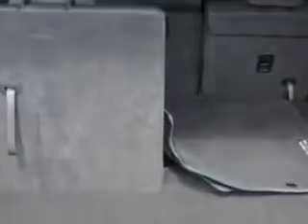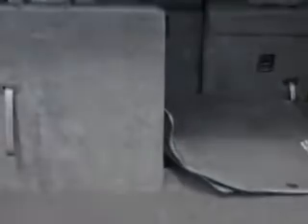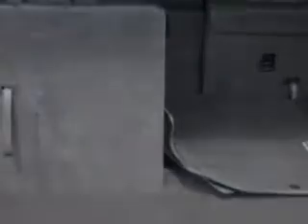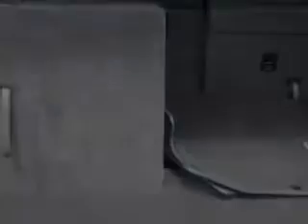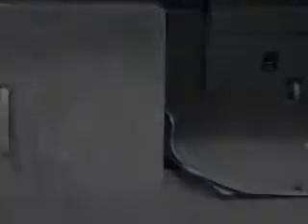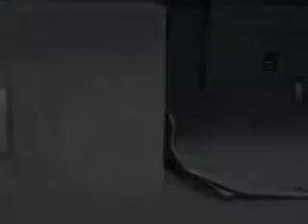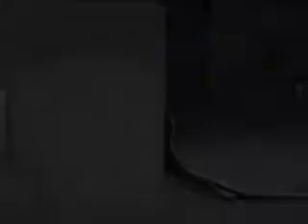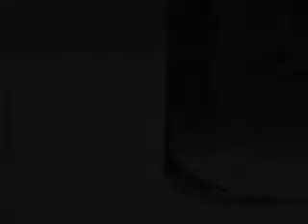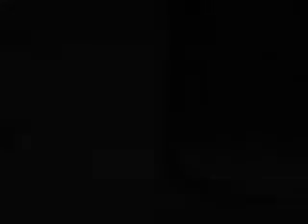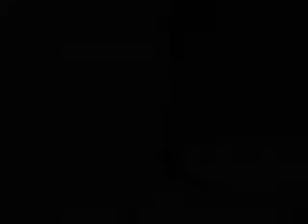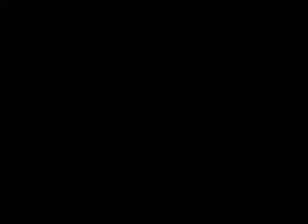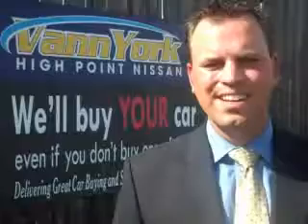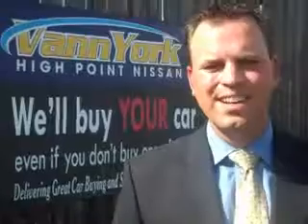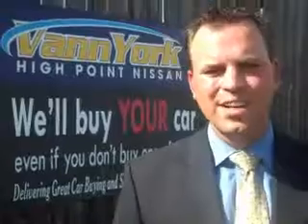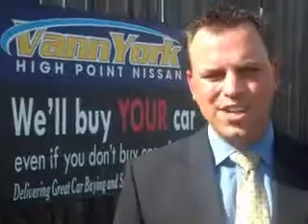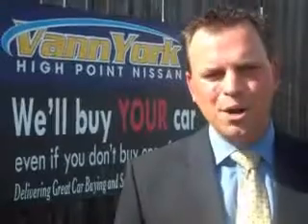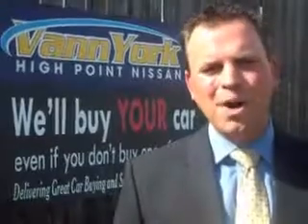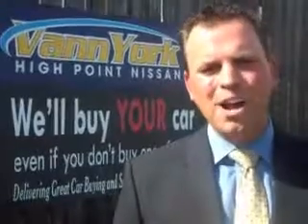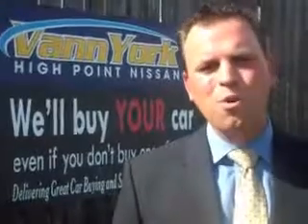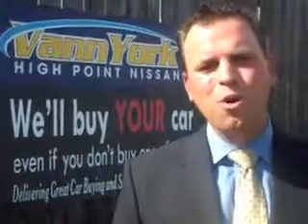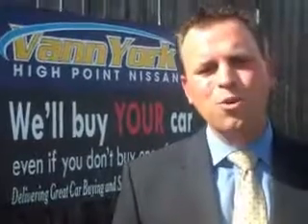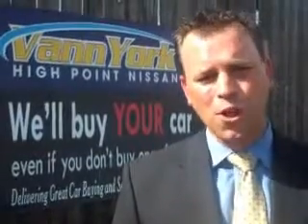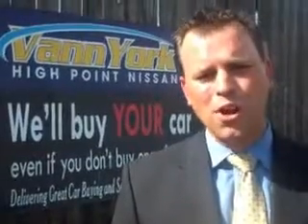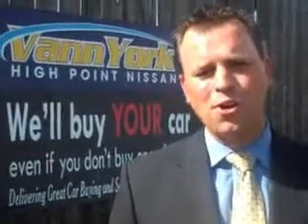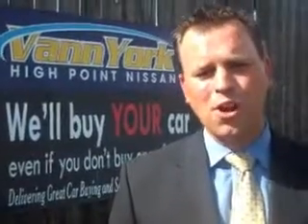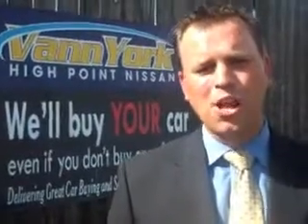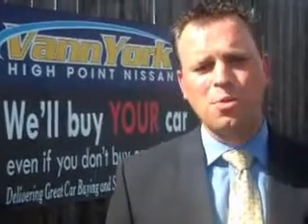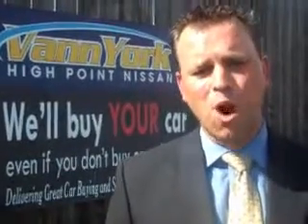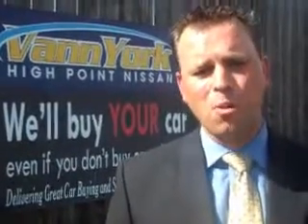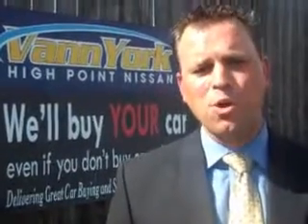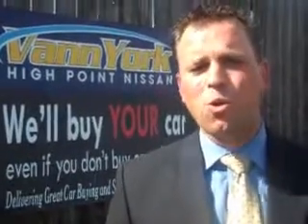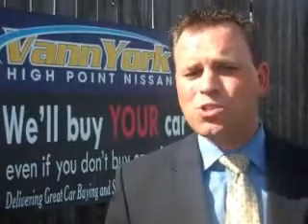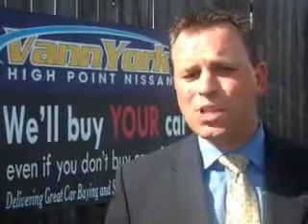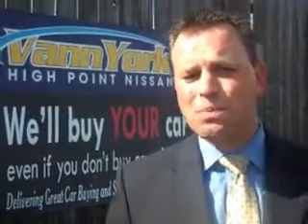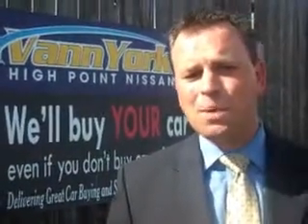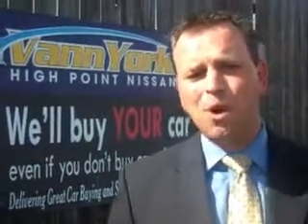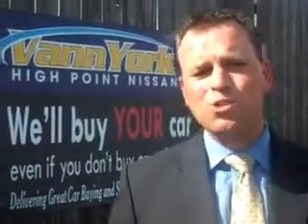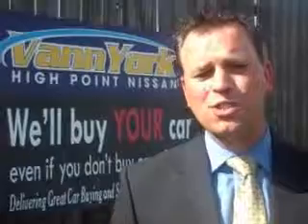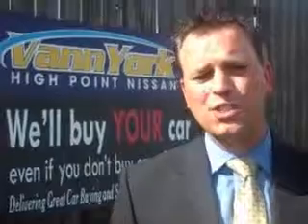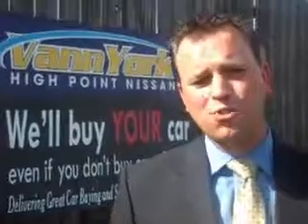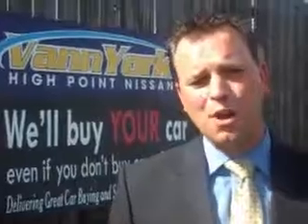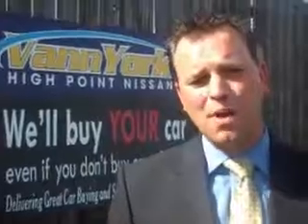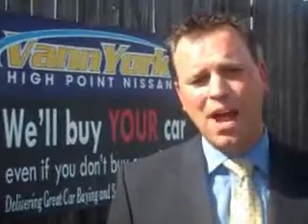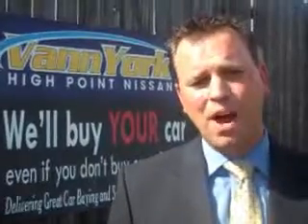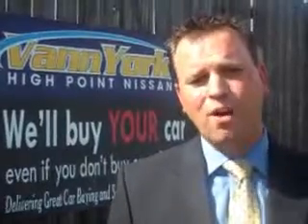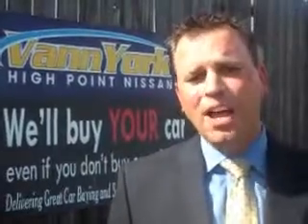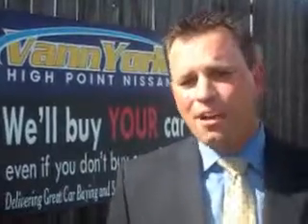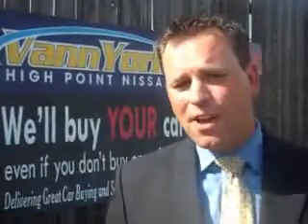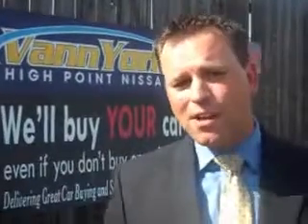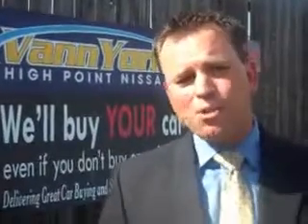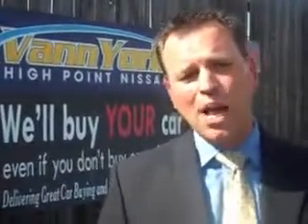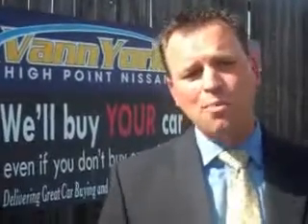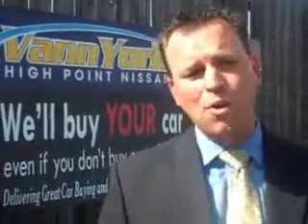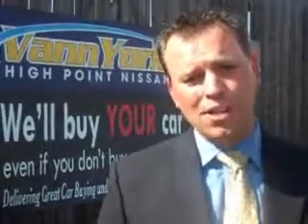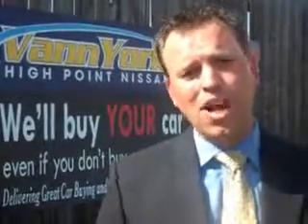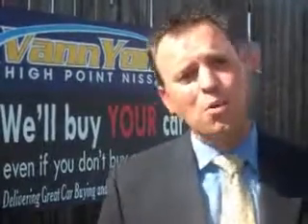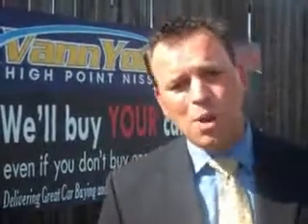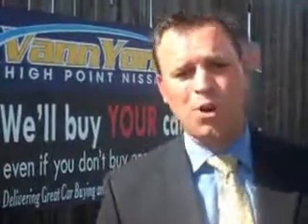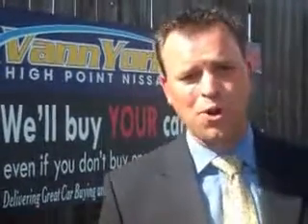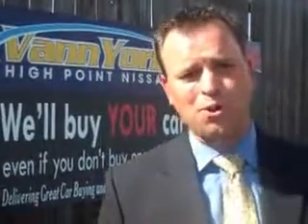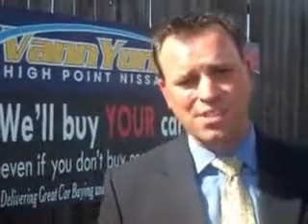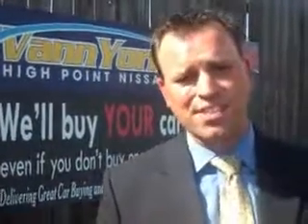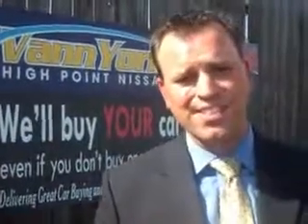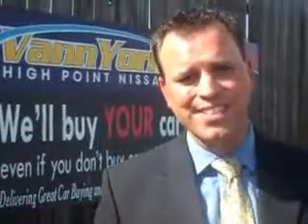Come by and work with our internet department or see me personally, Trey Powell. At Van York's High Point Nissan, we want to earn your business.